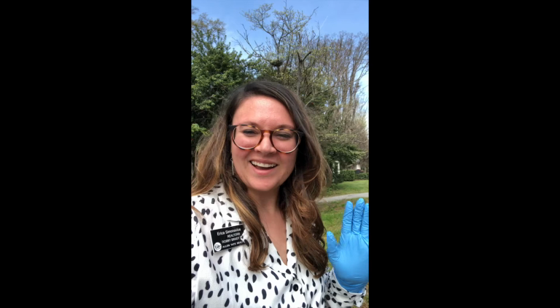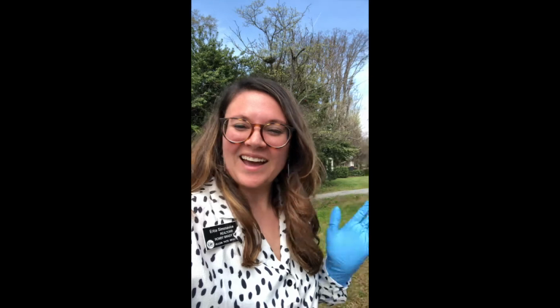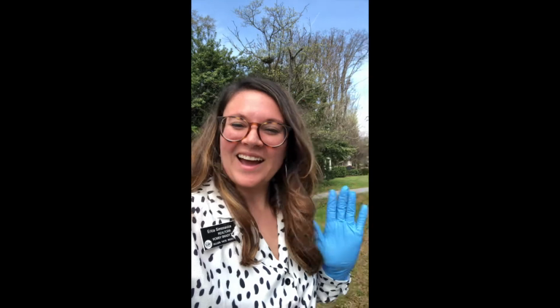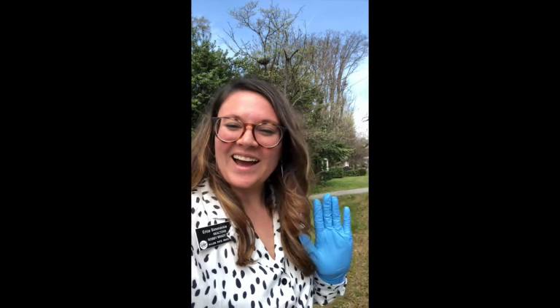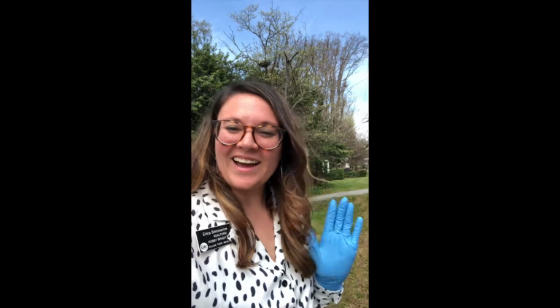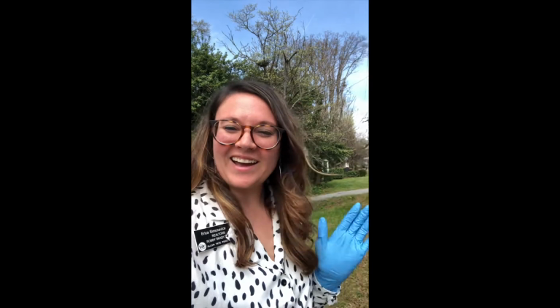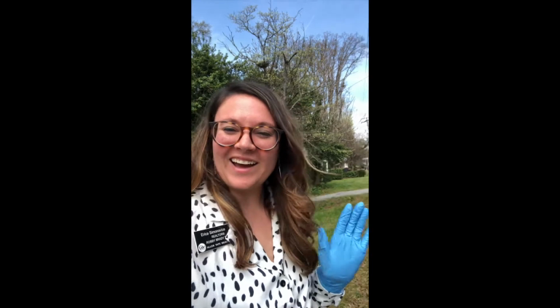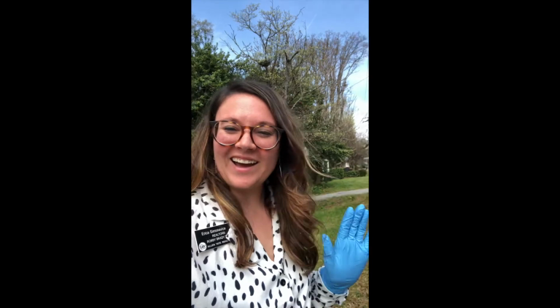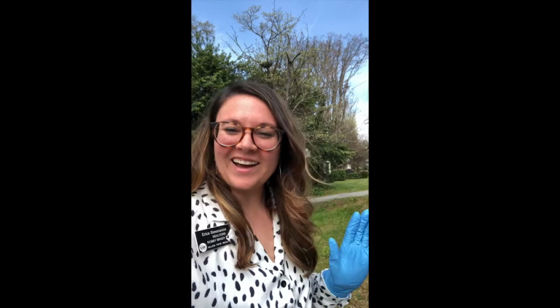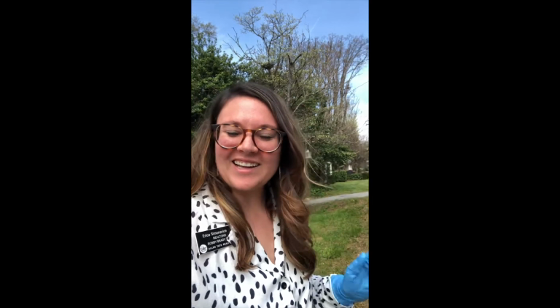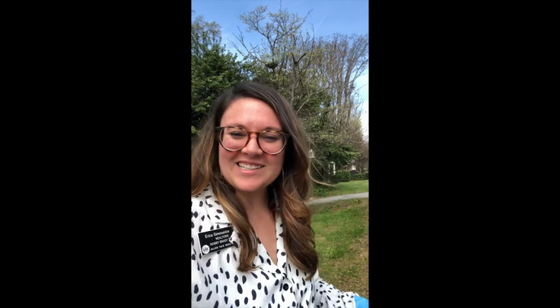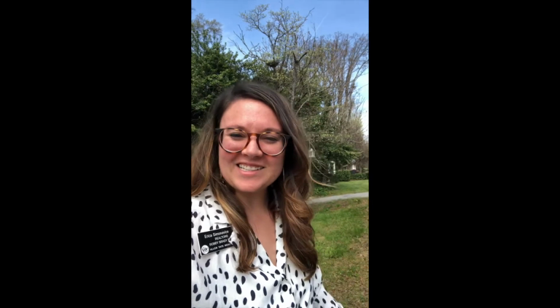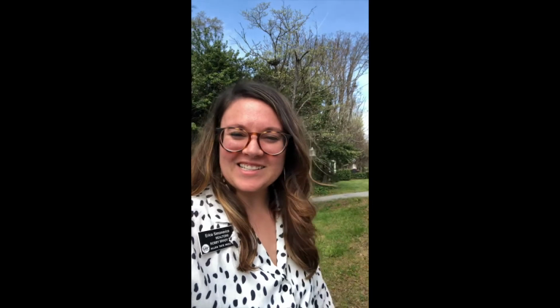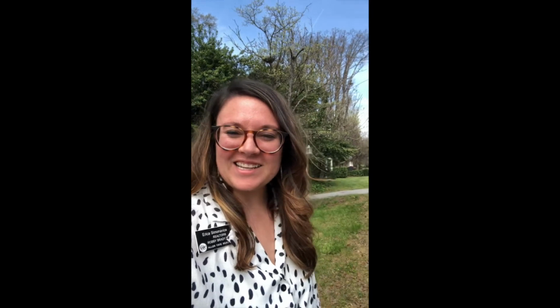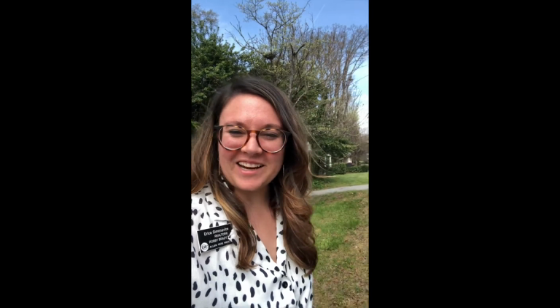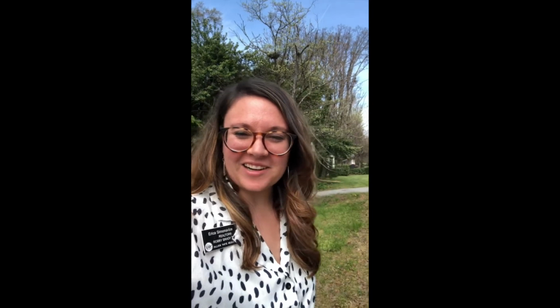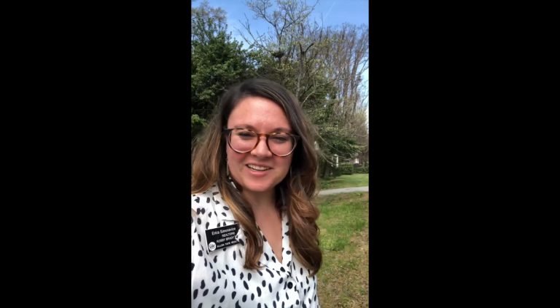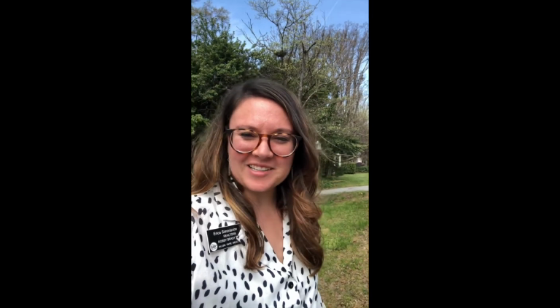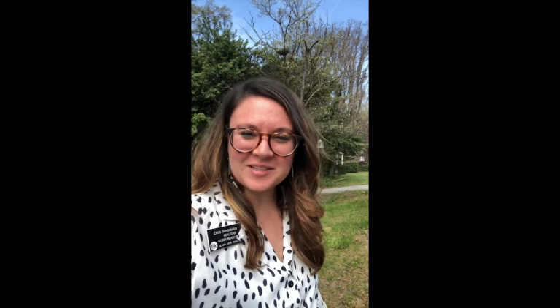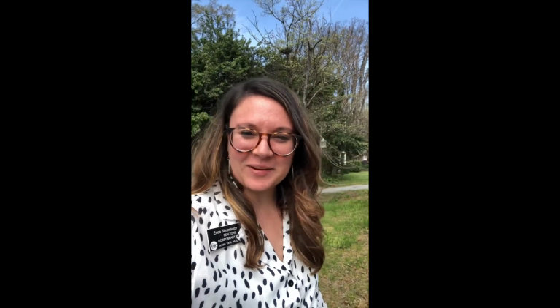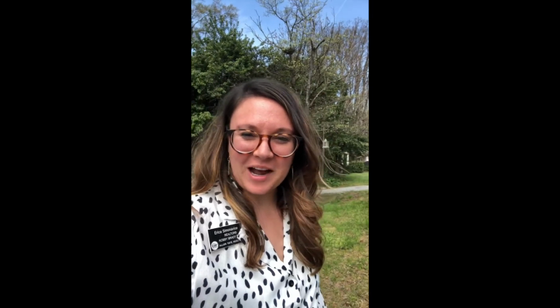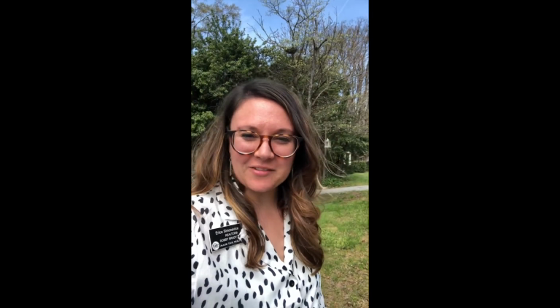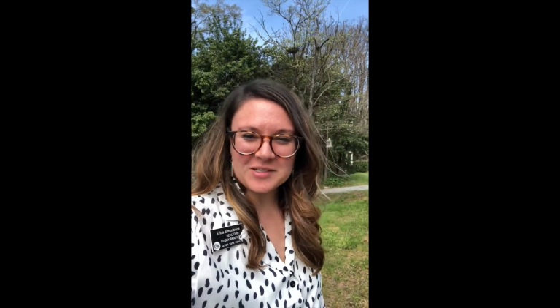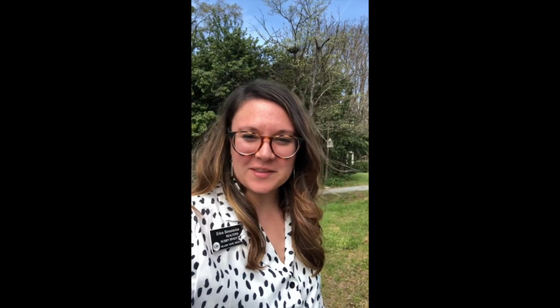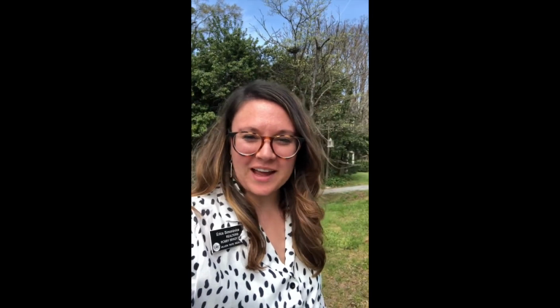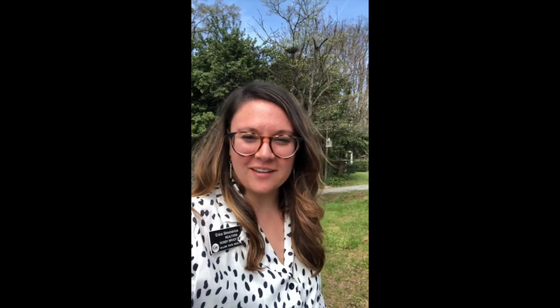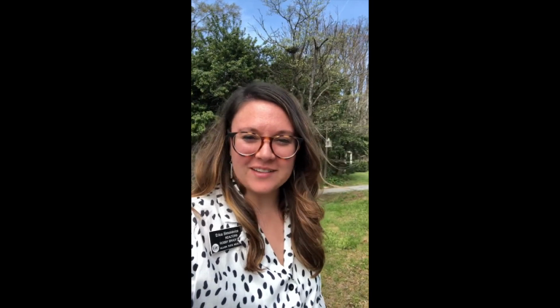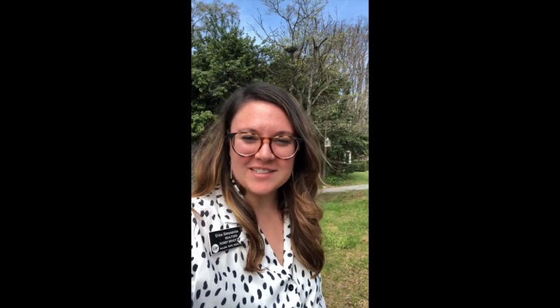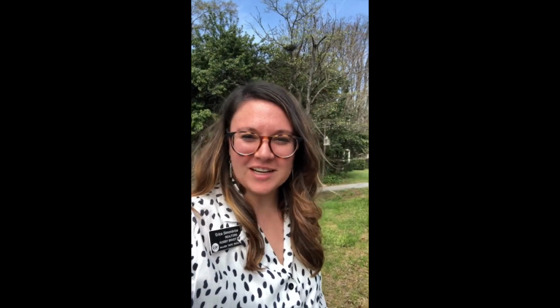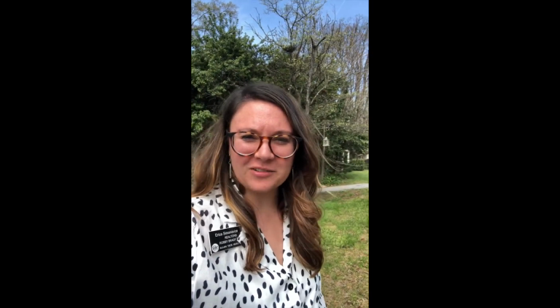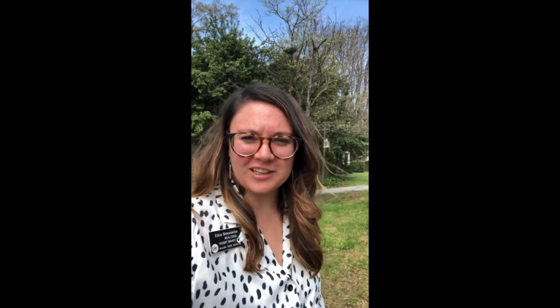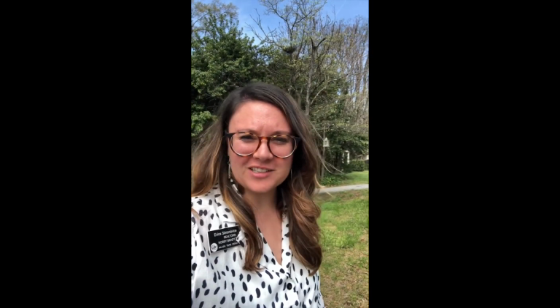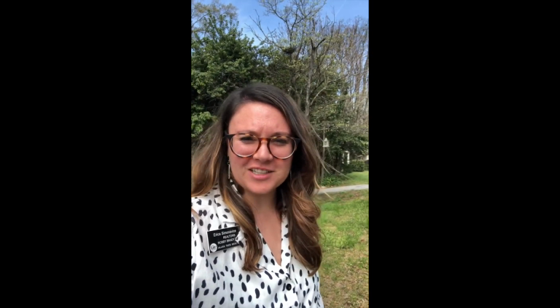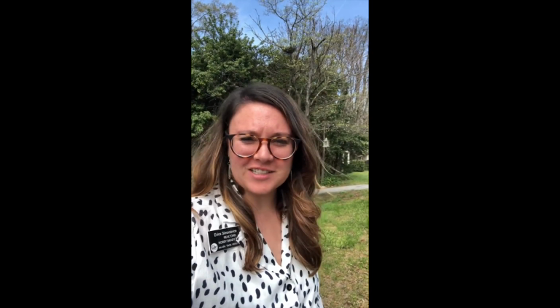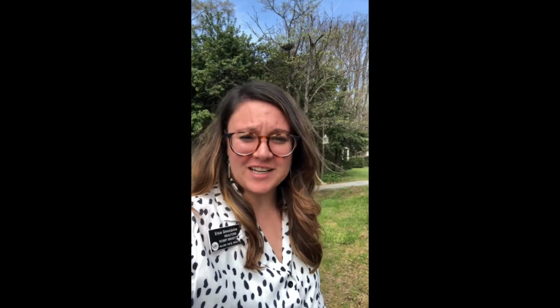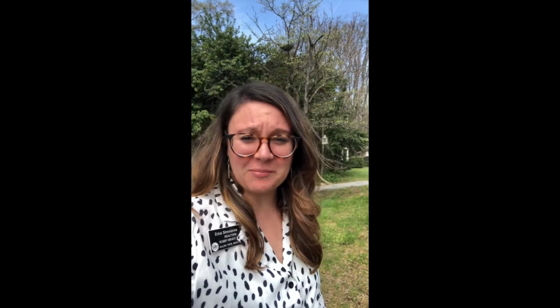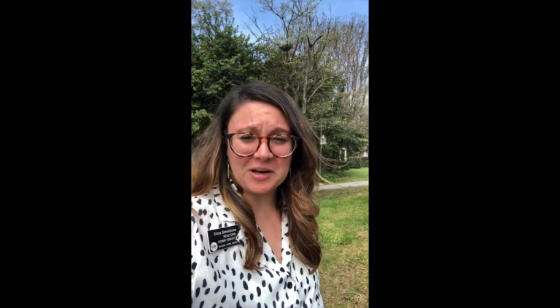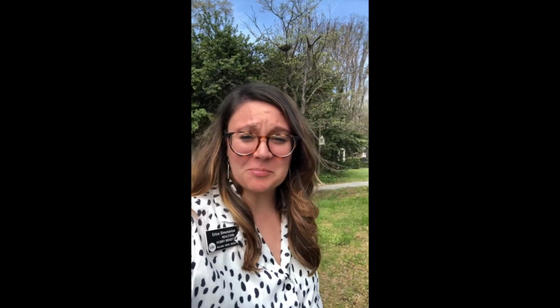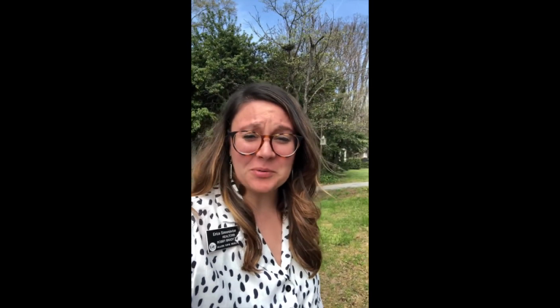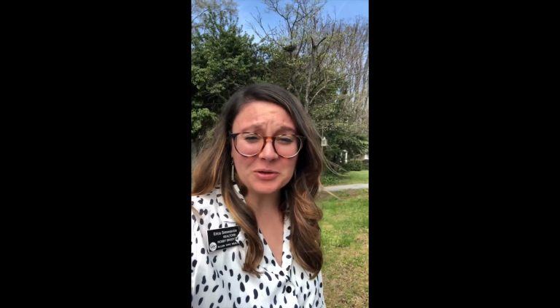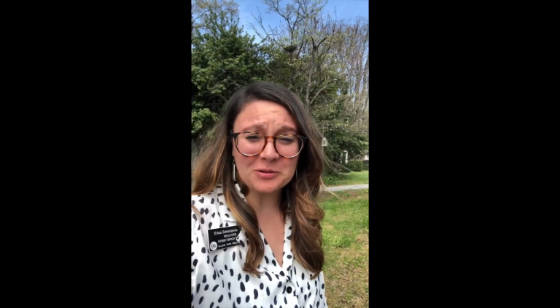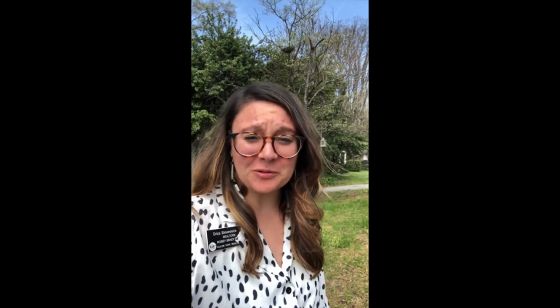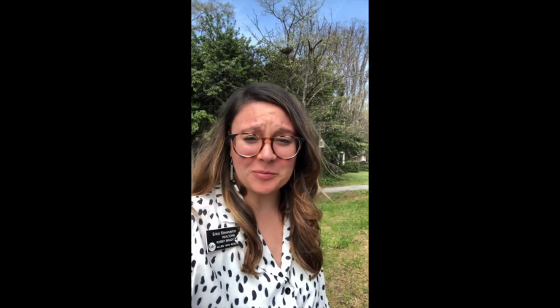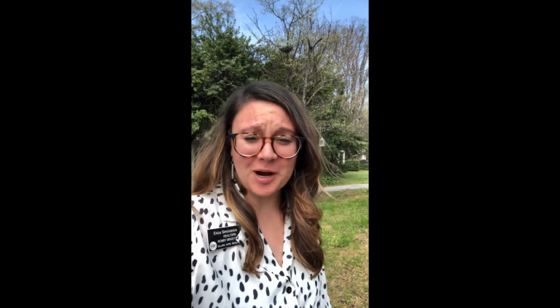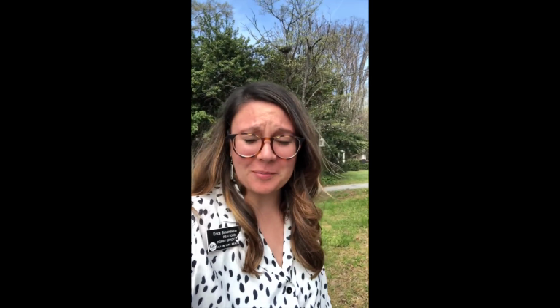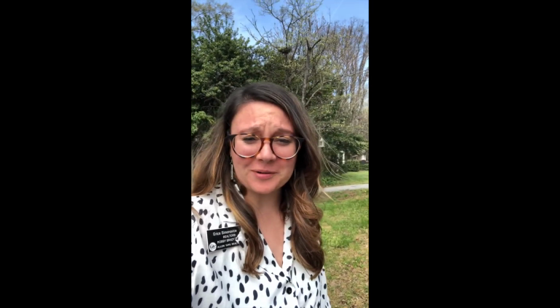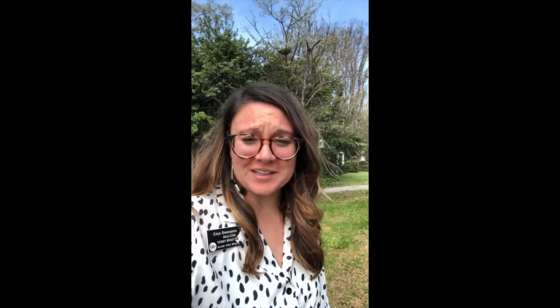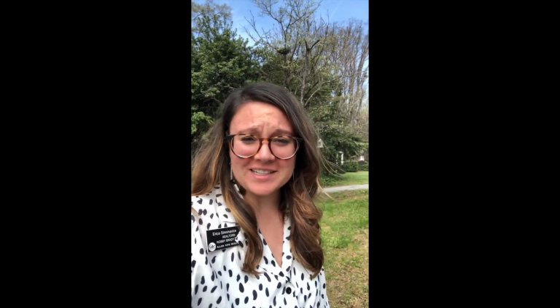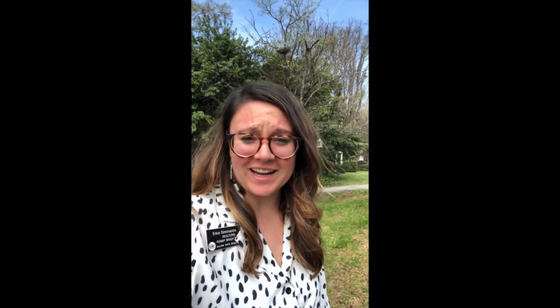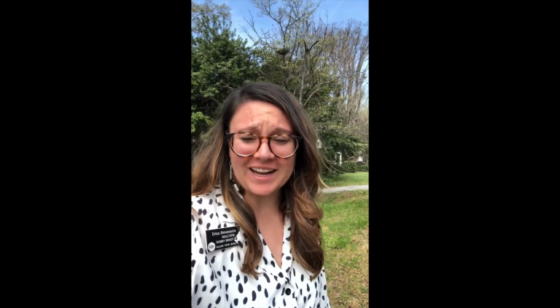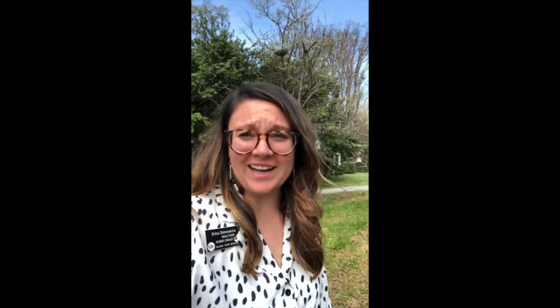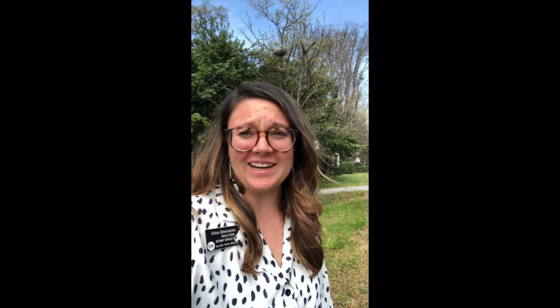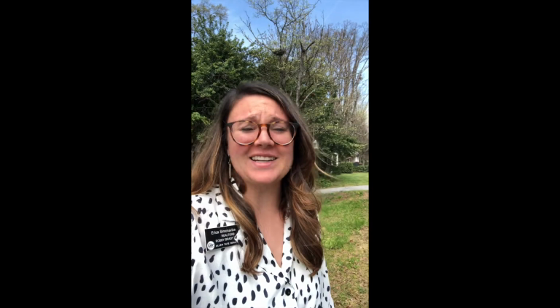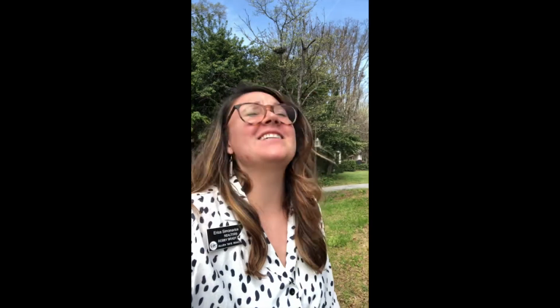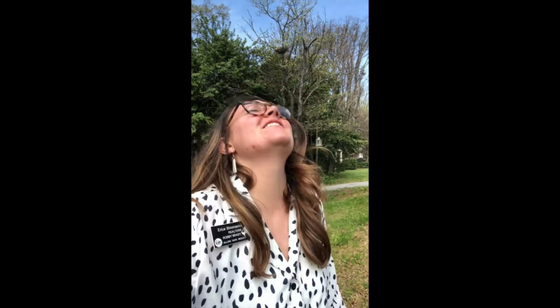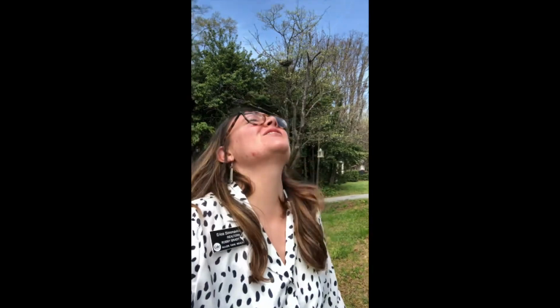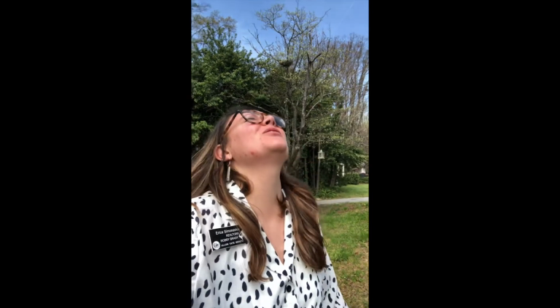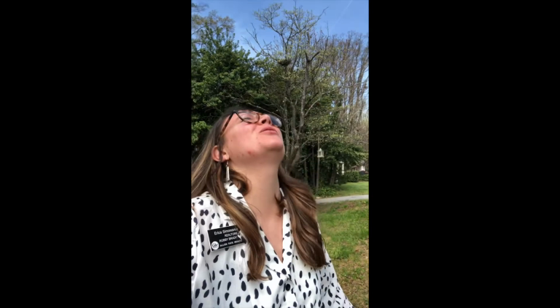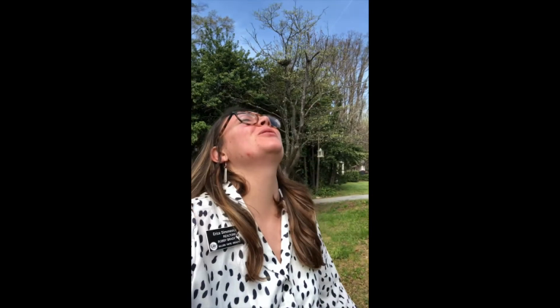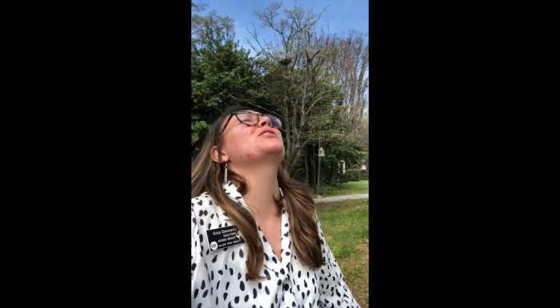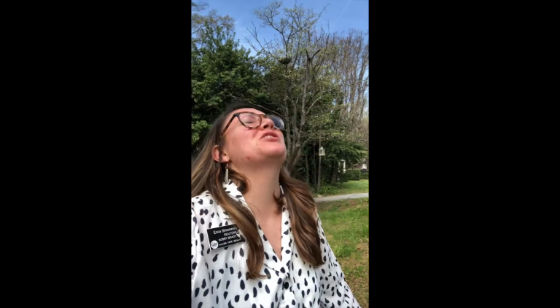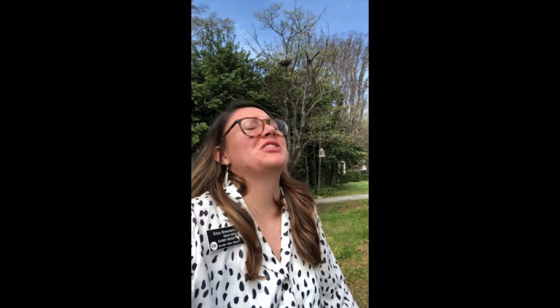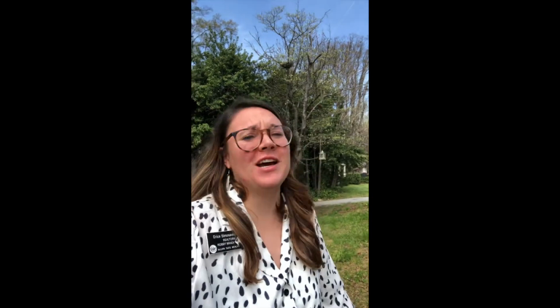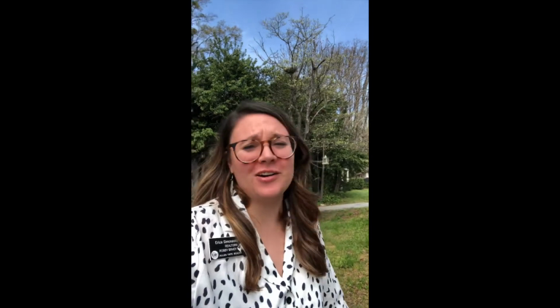Hi guys, this is Erica Simenovas with Allen Tate Realtors. I'm at a beautiful property today and it is gorgeous out.